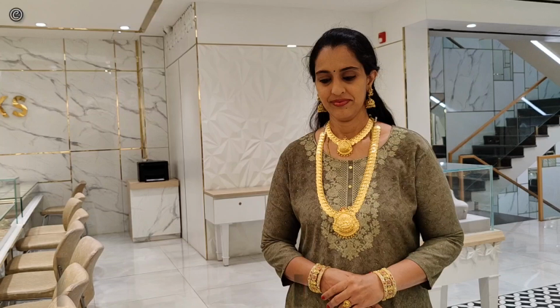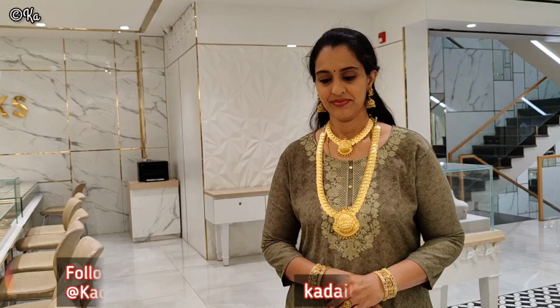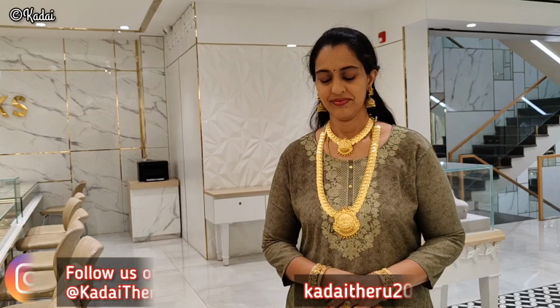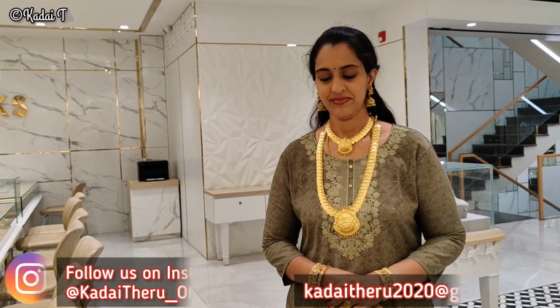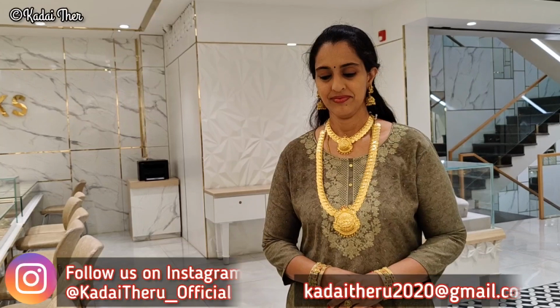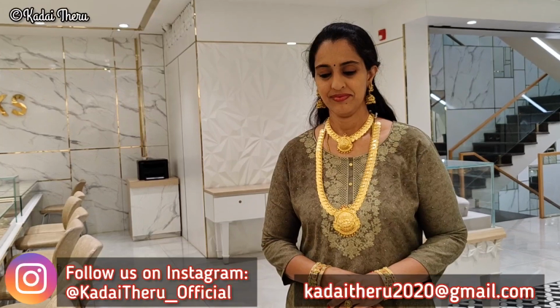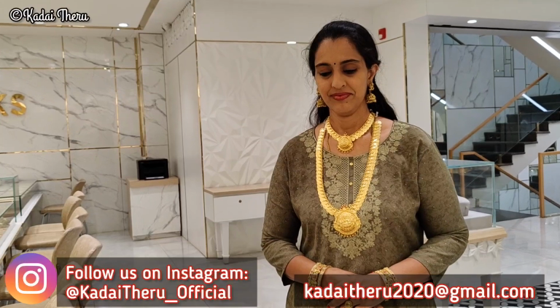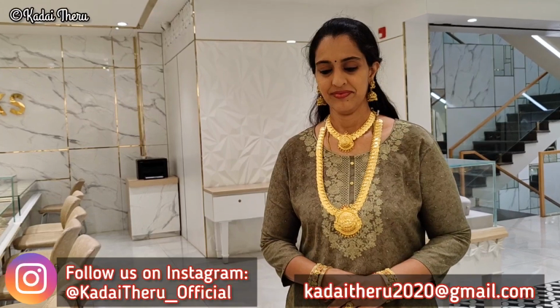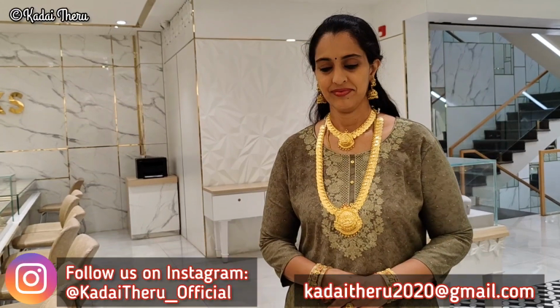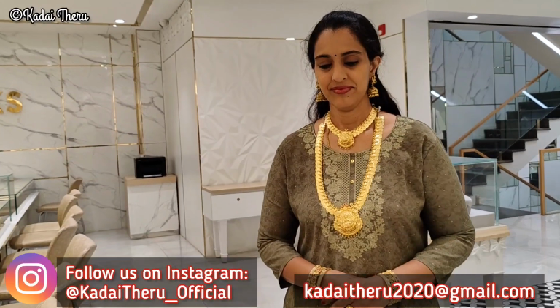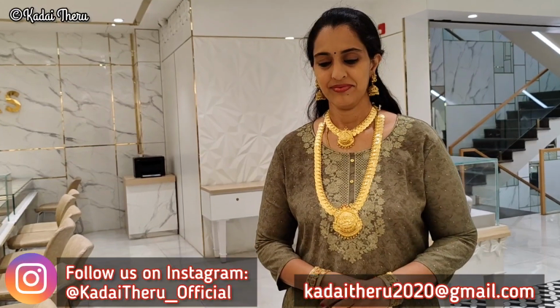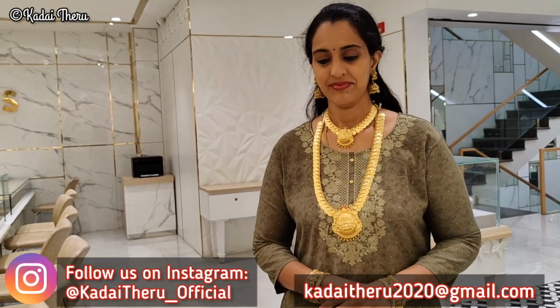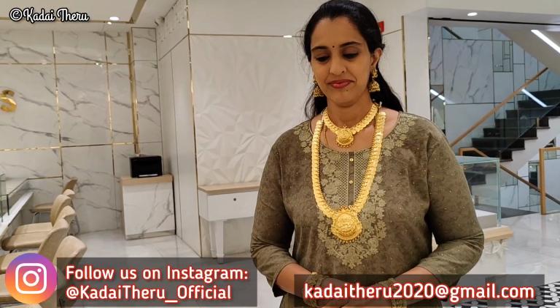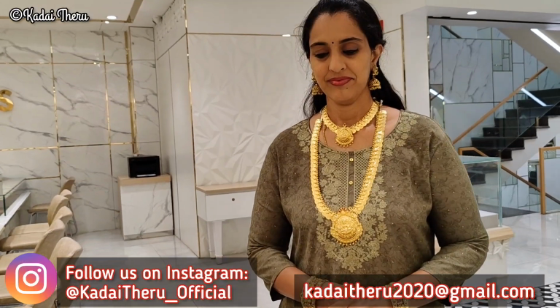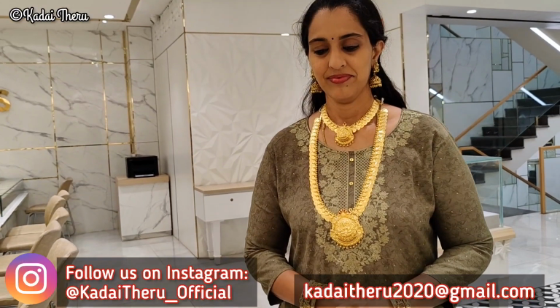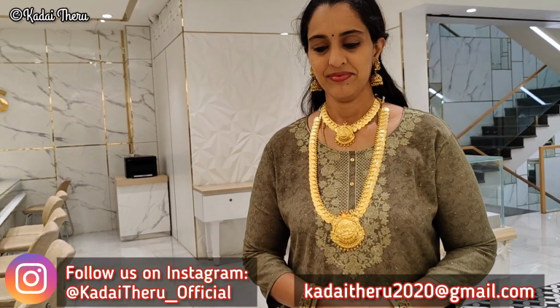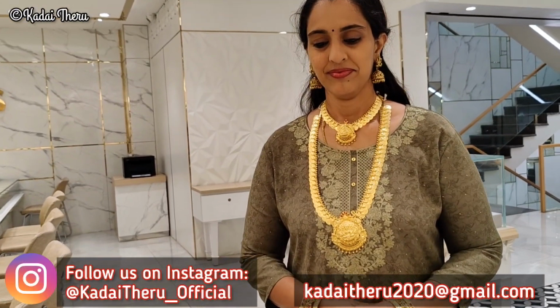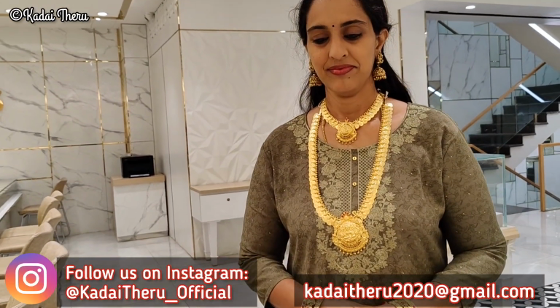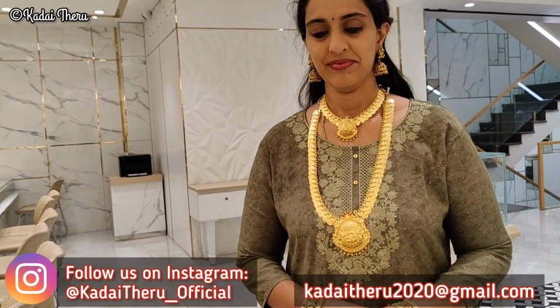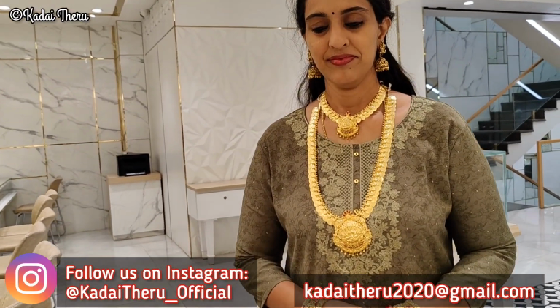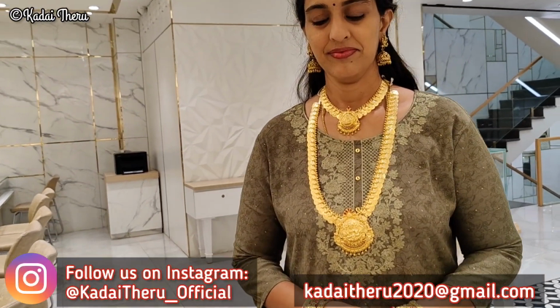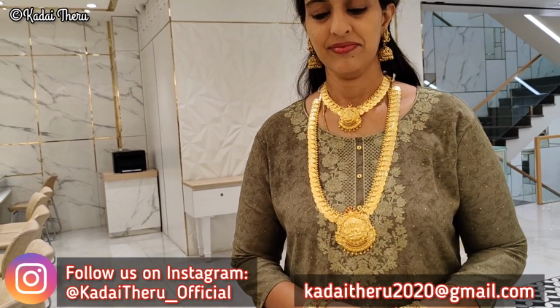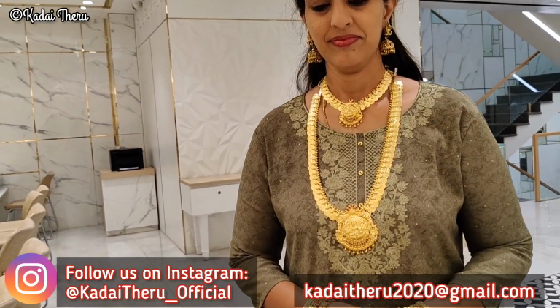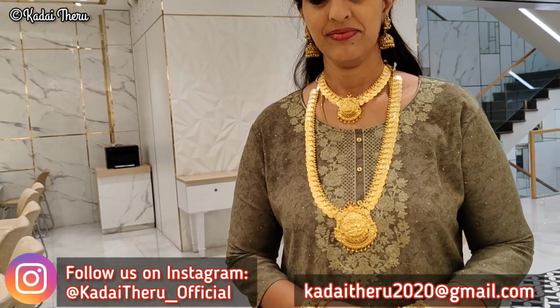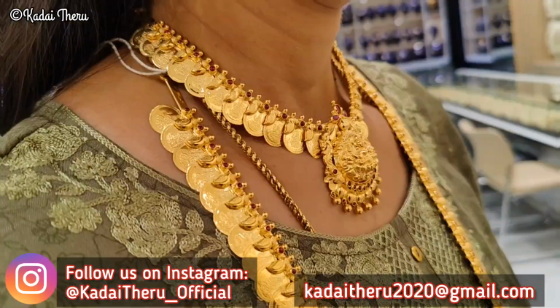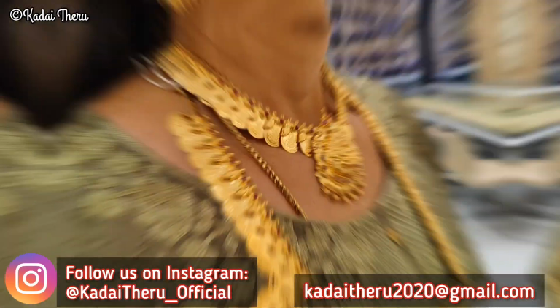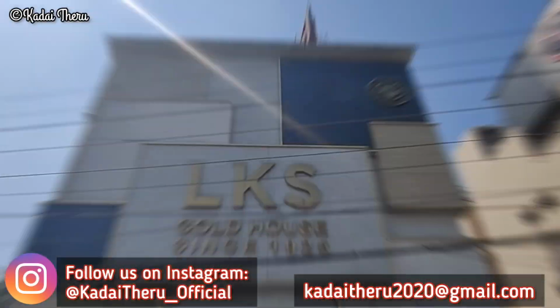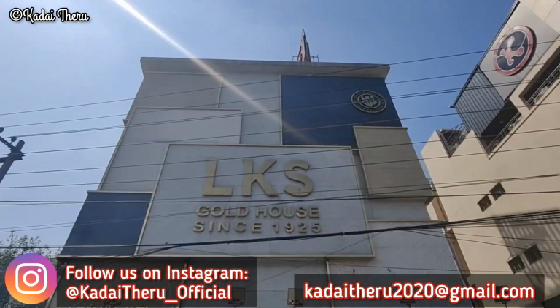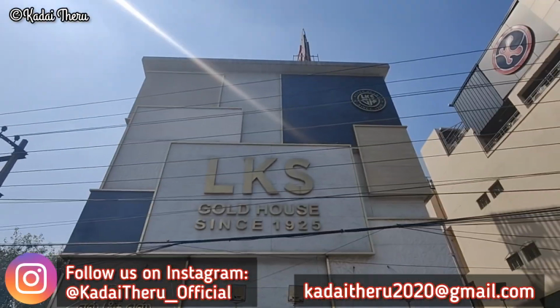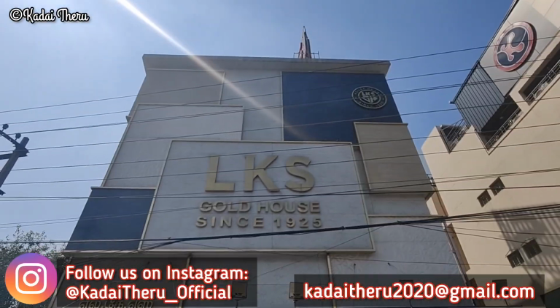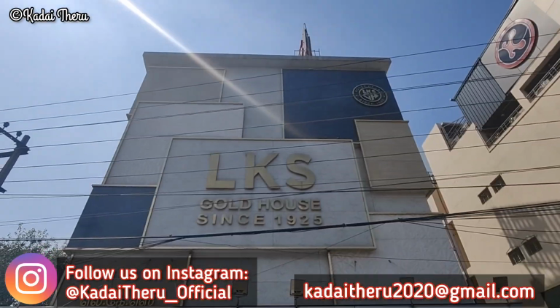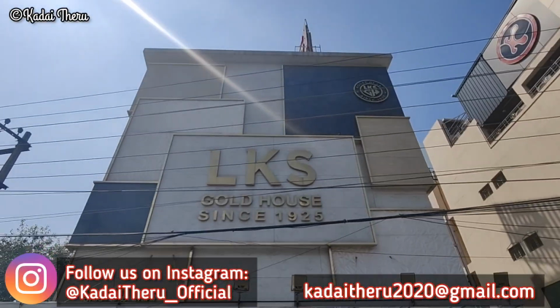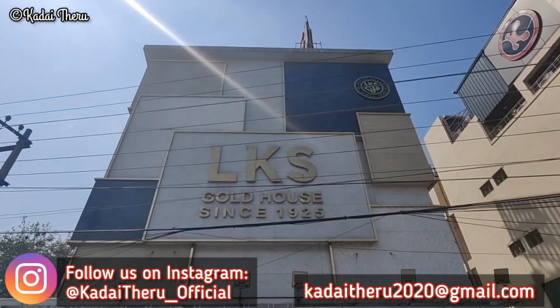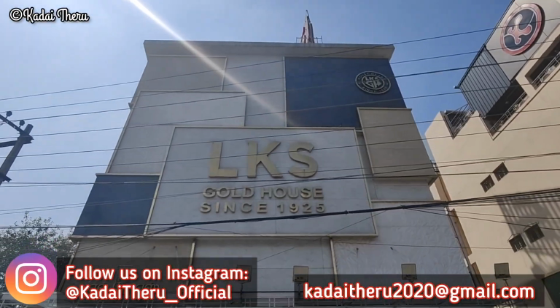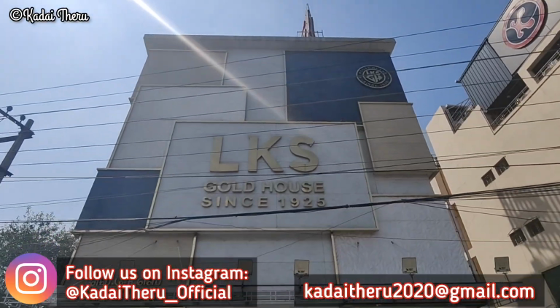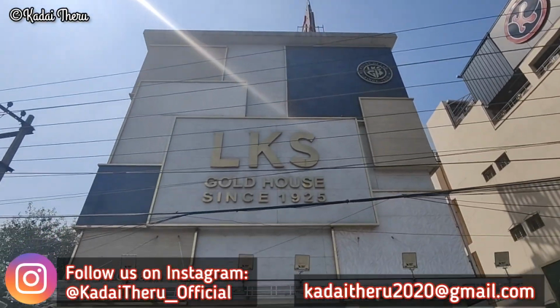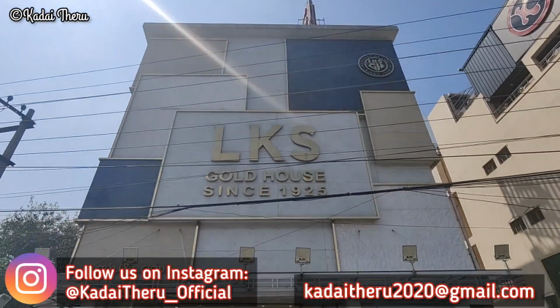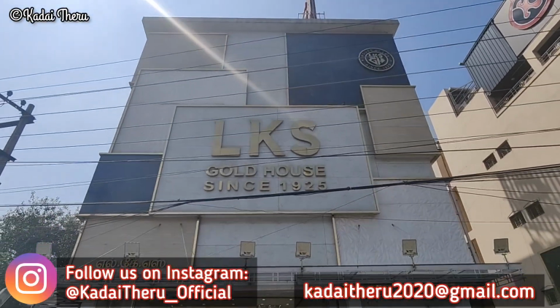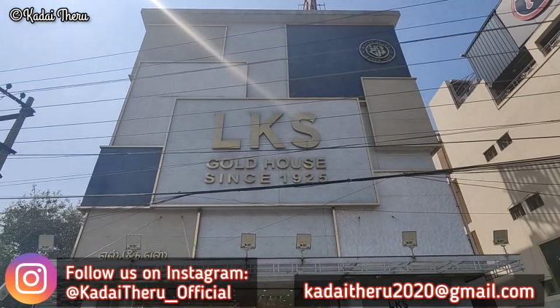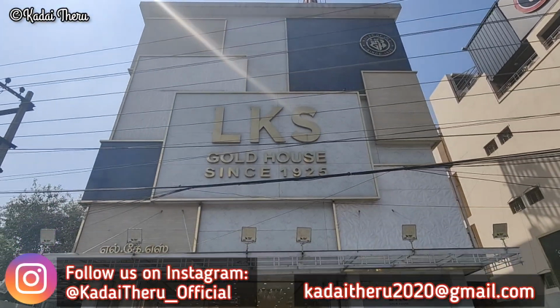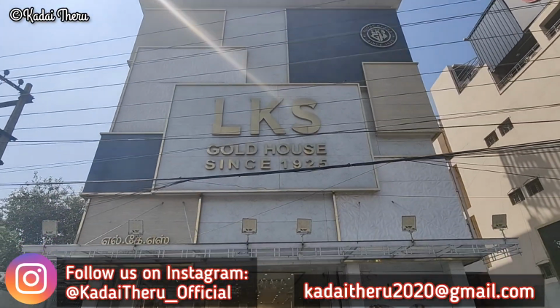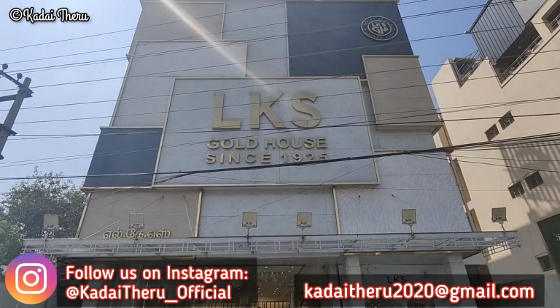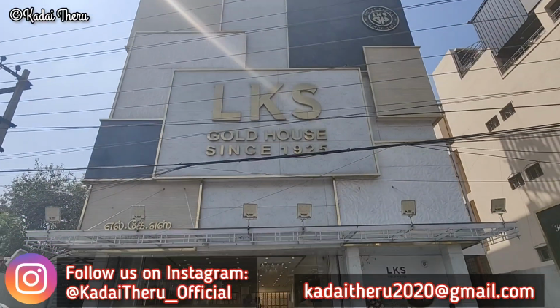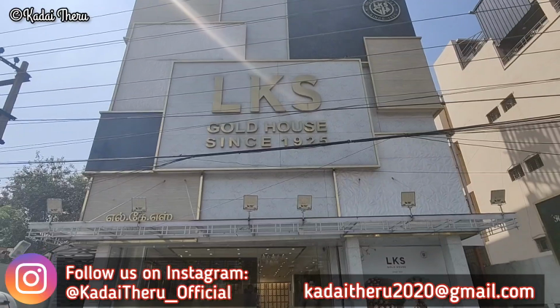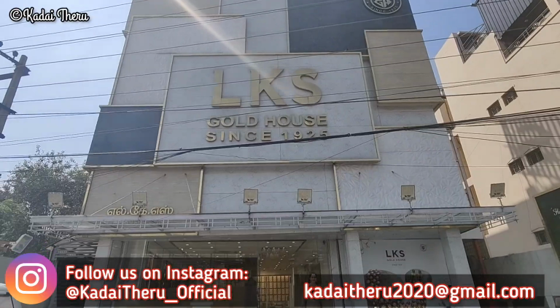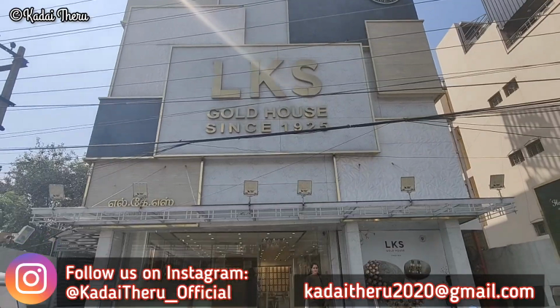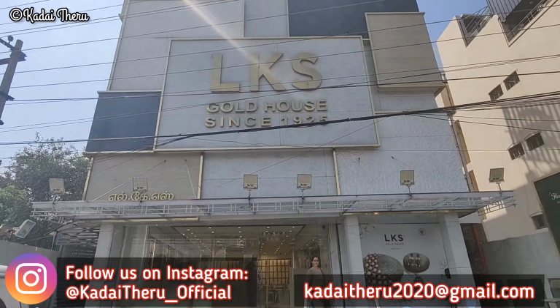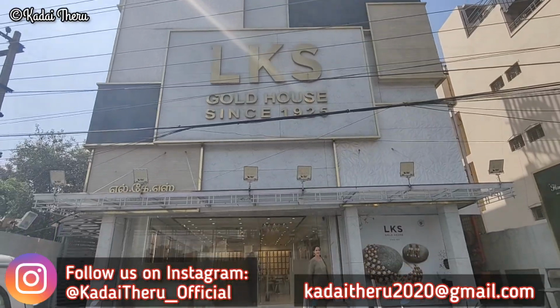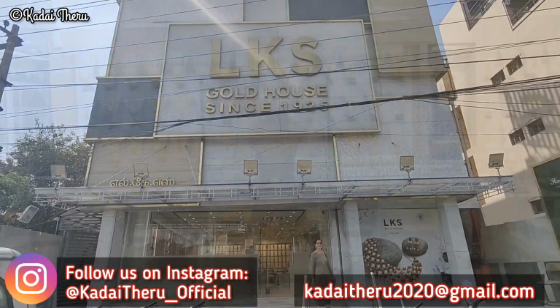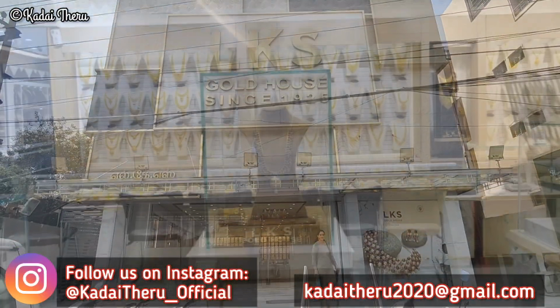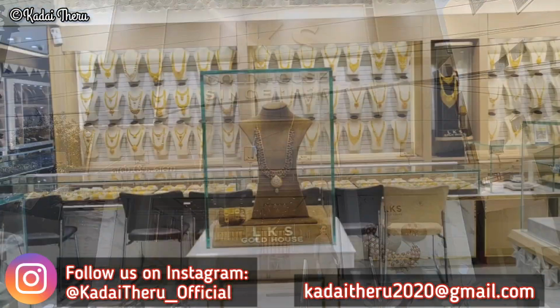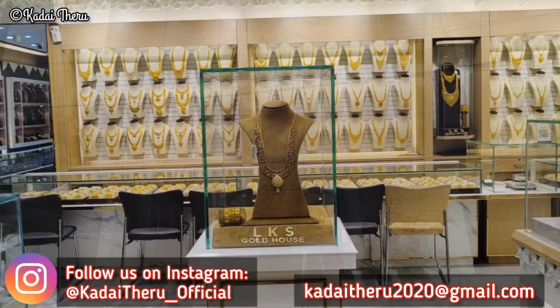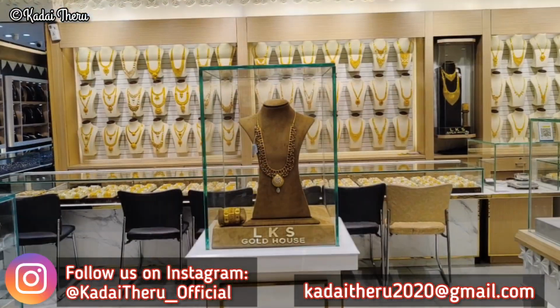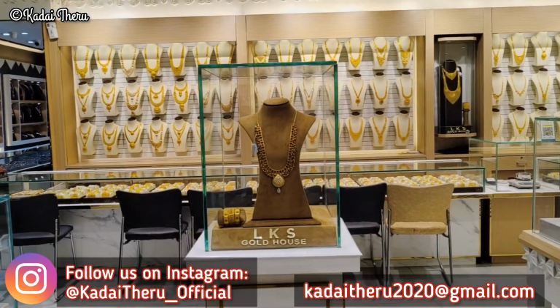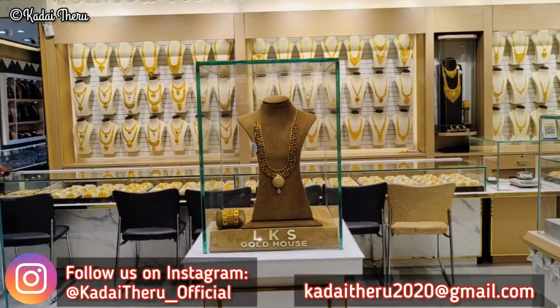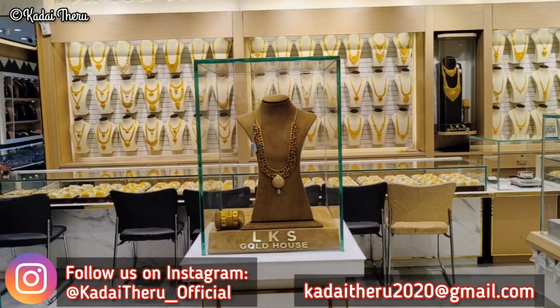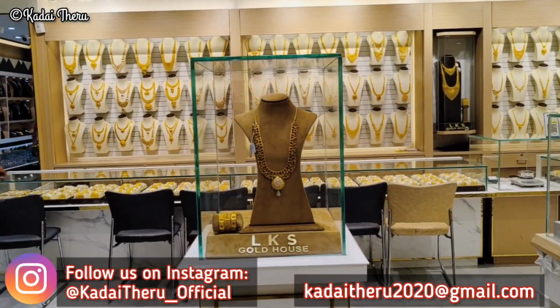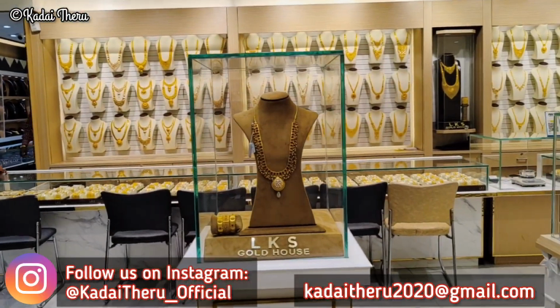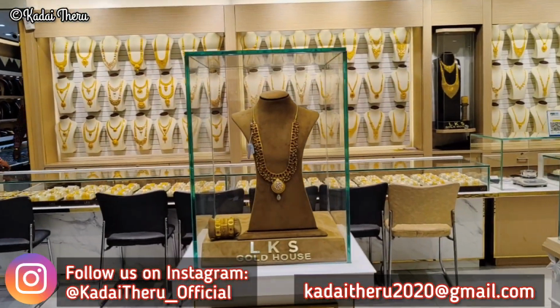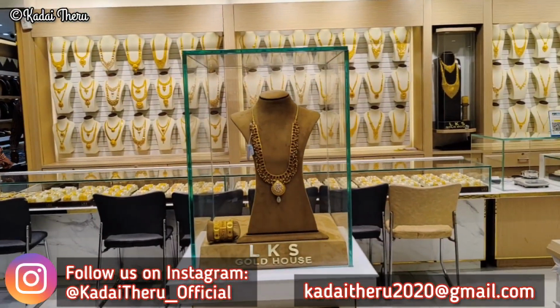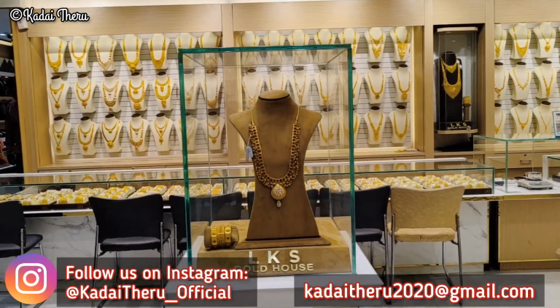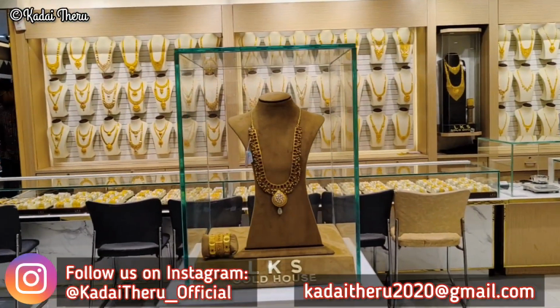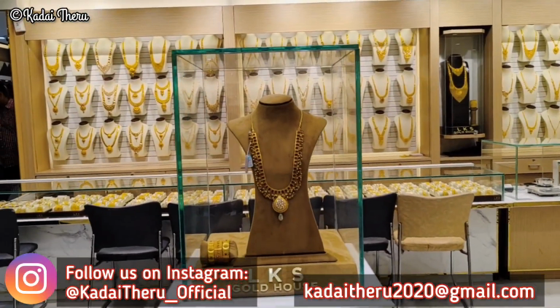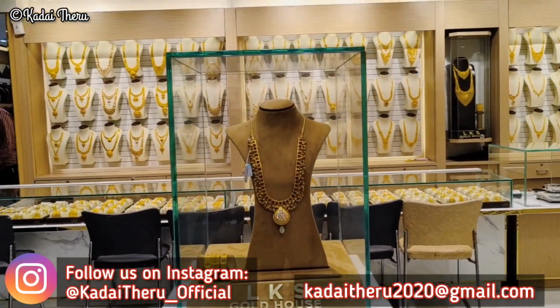Welcome back to our channel. In this video, there are lightweight haram collections in LKS Gold House.